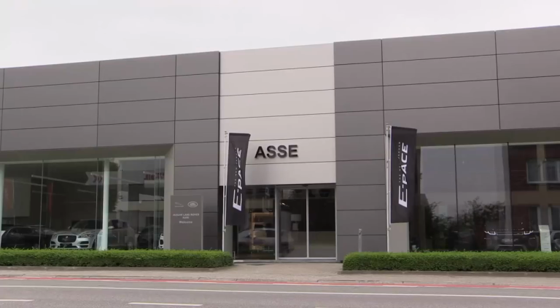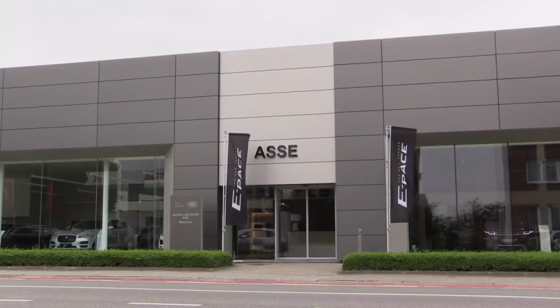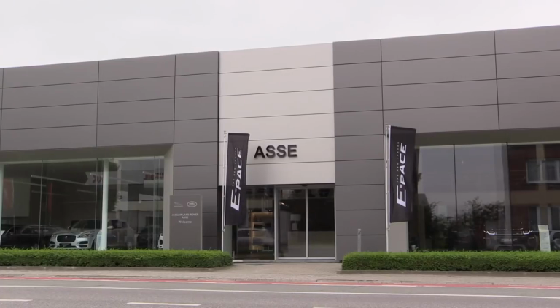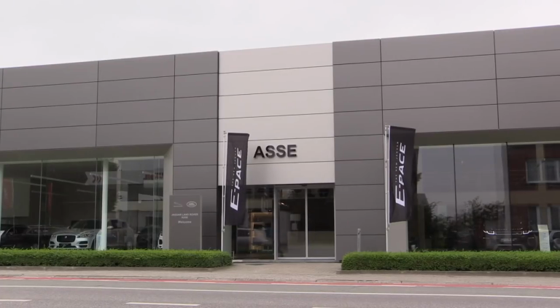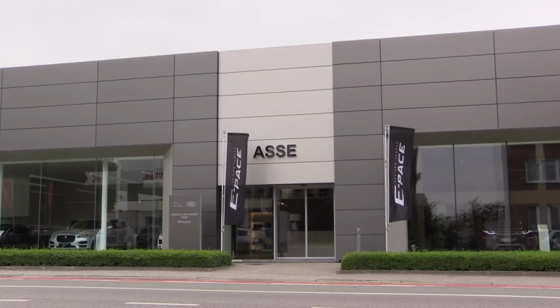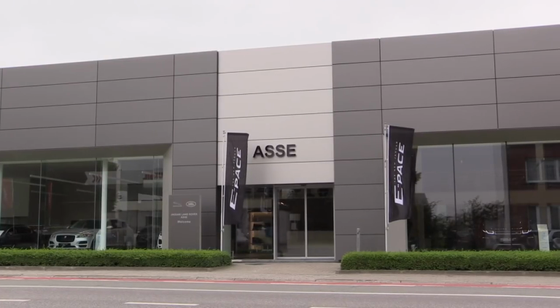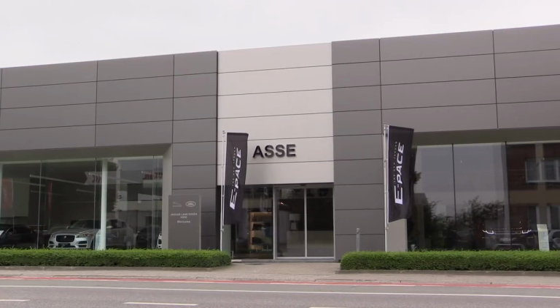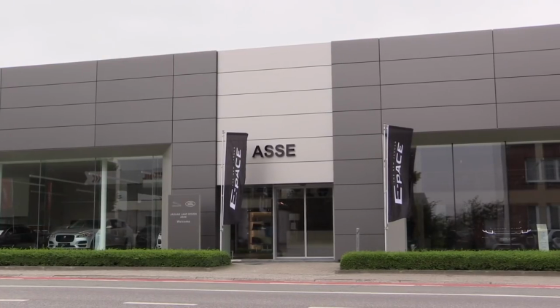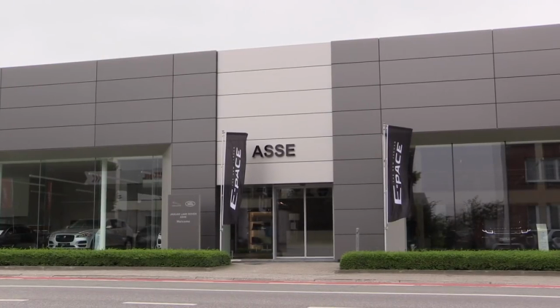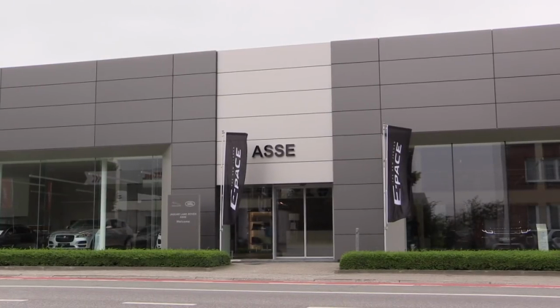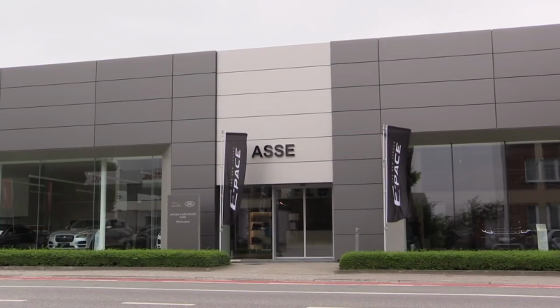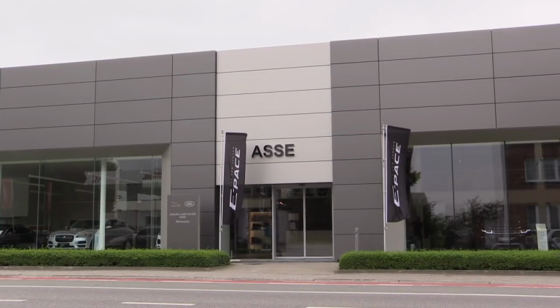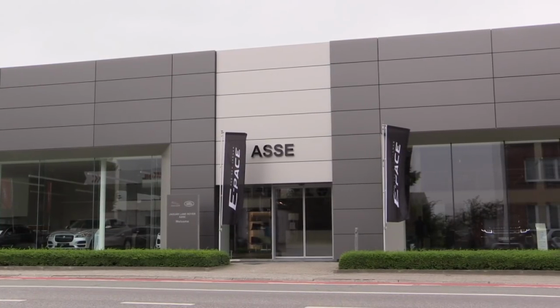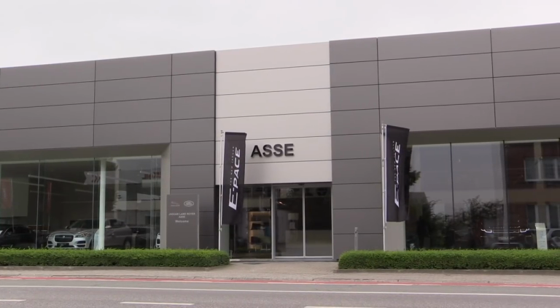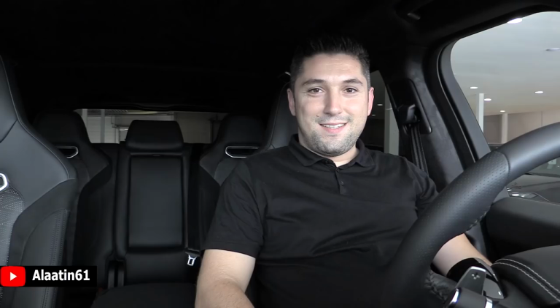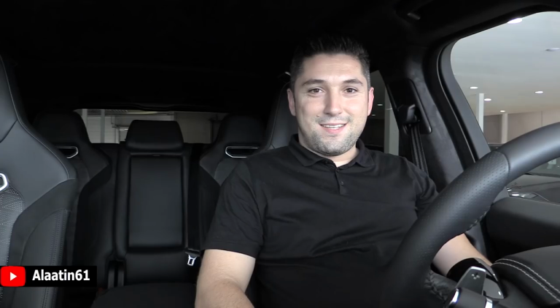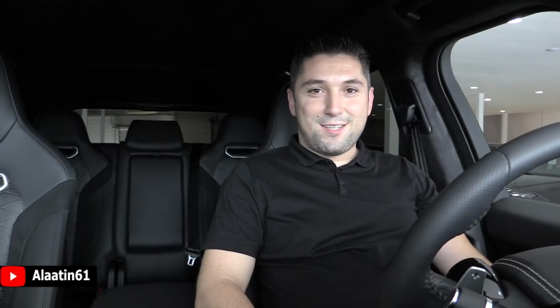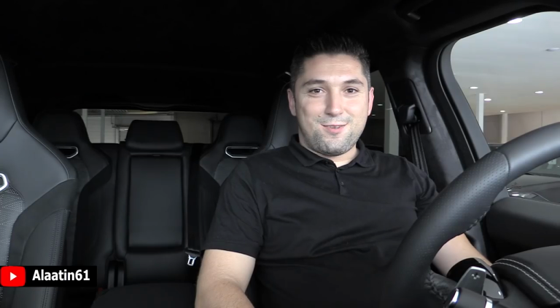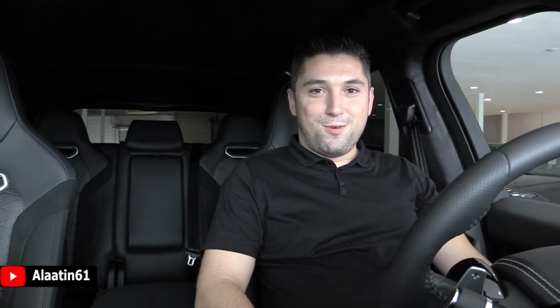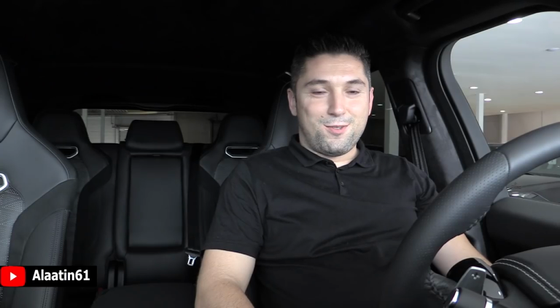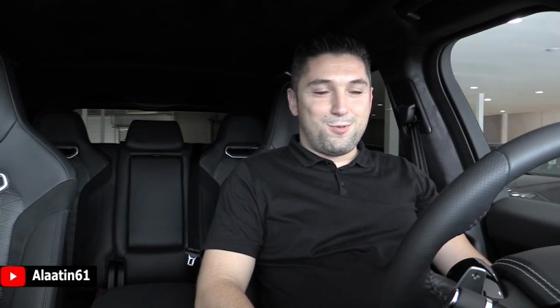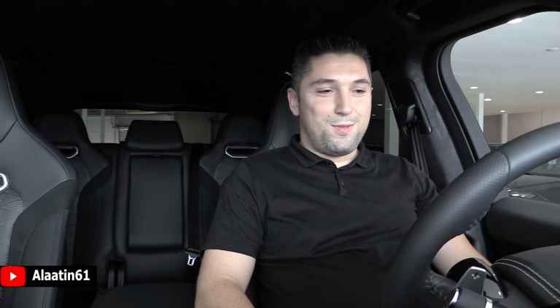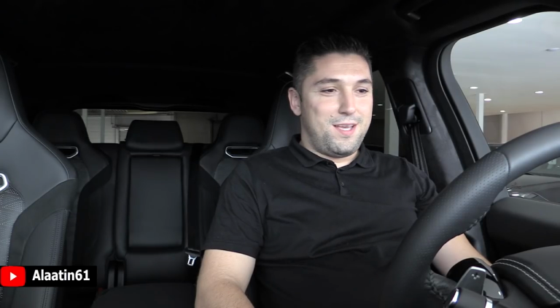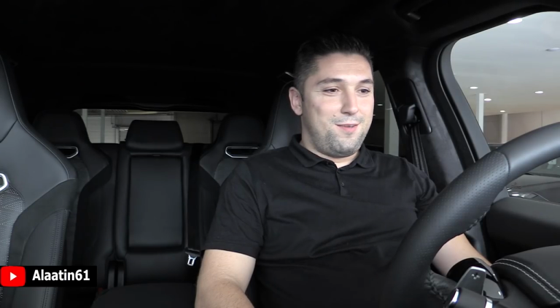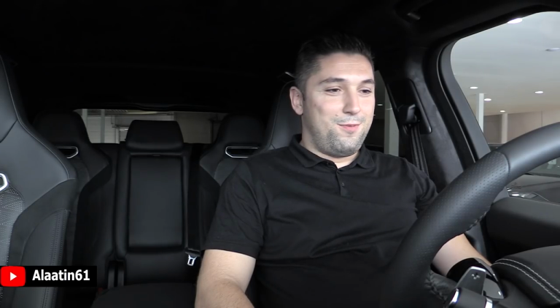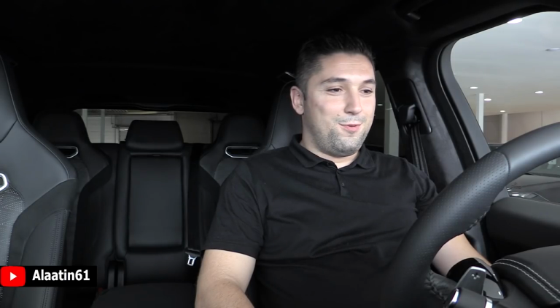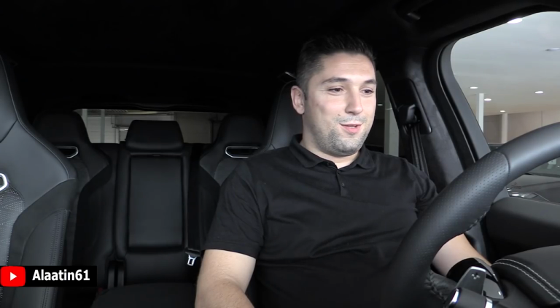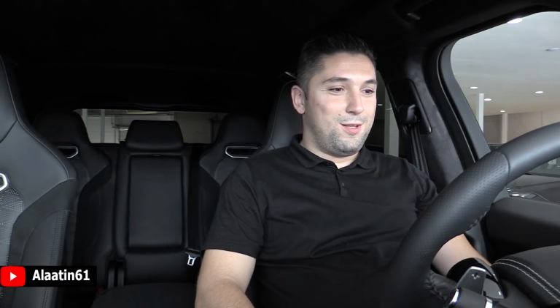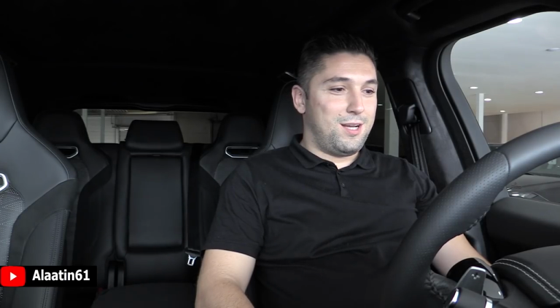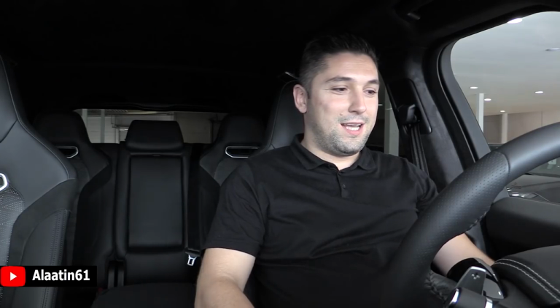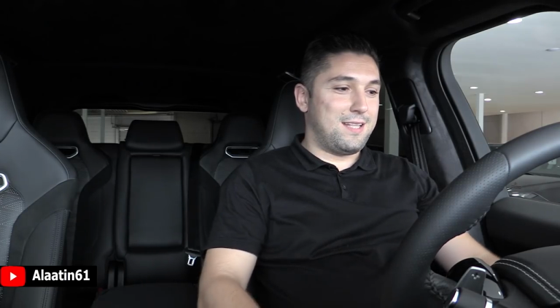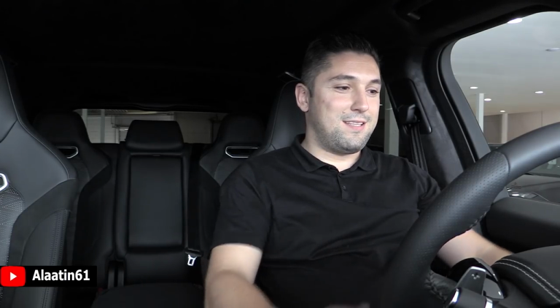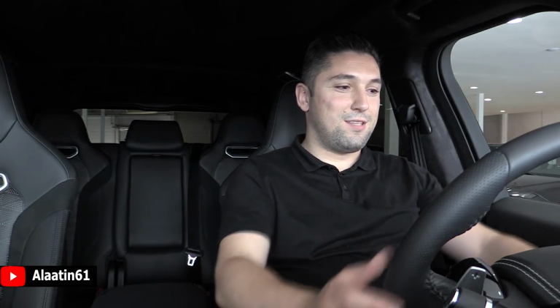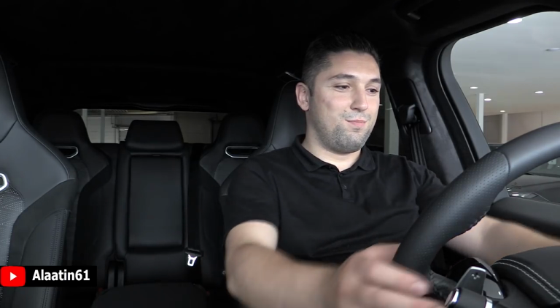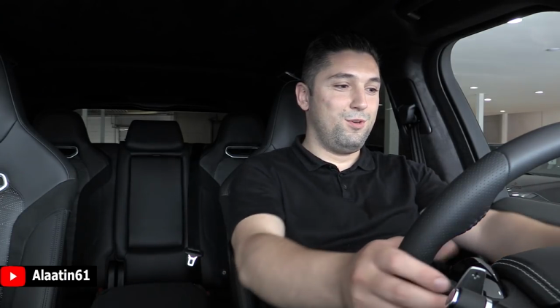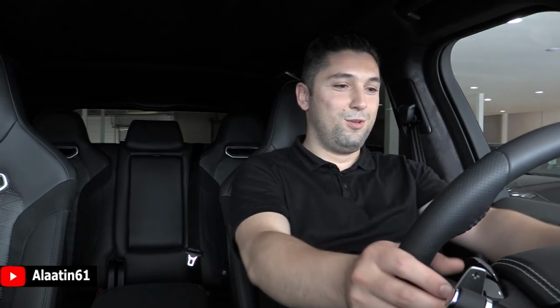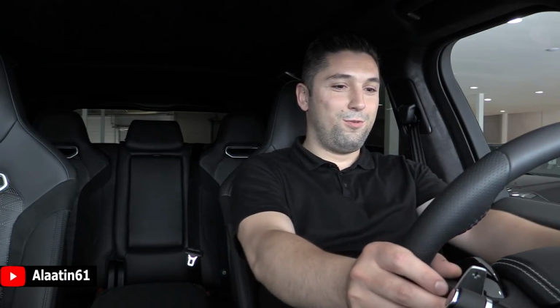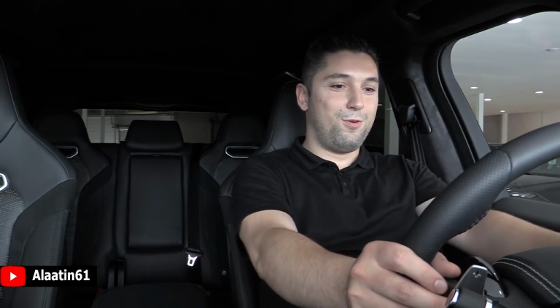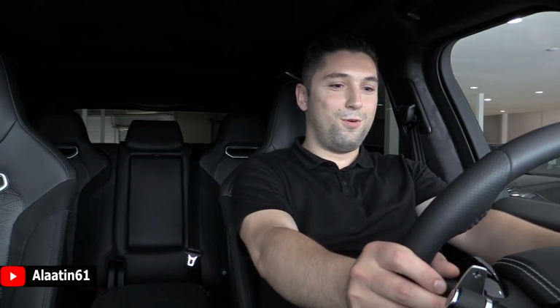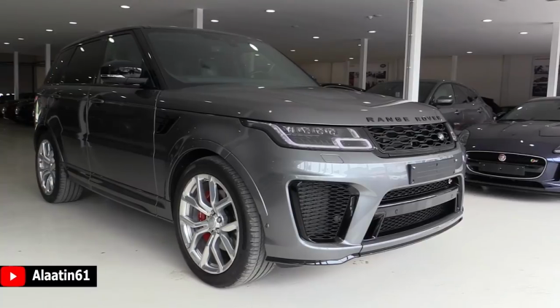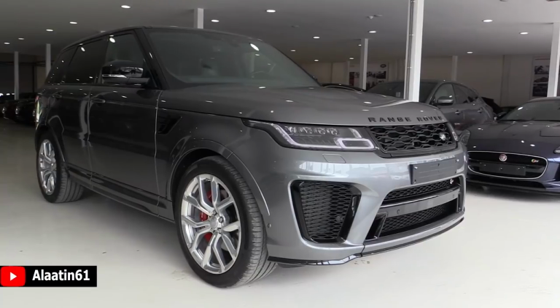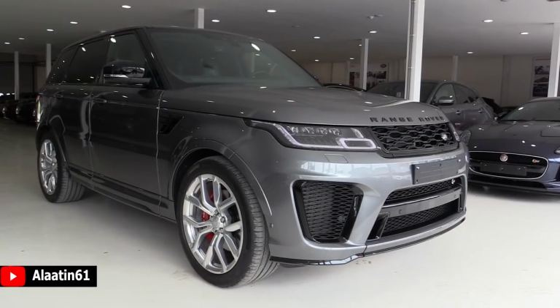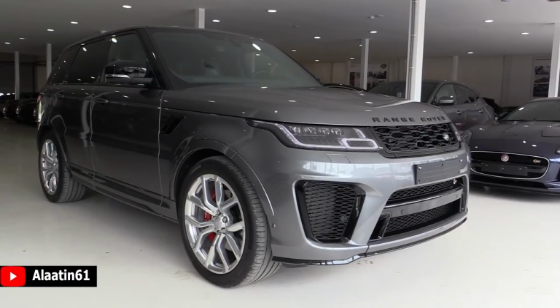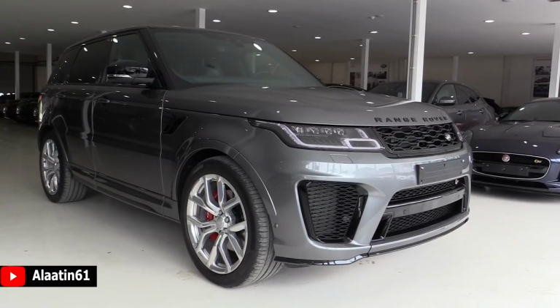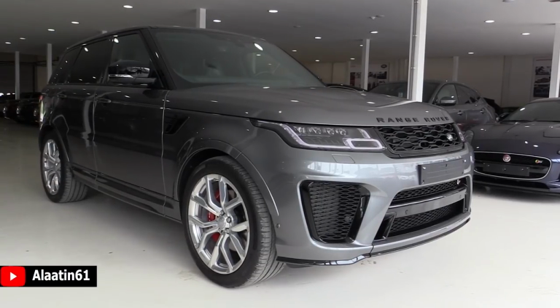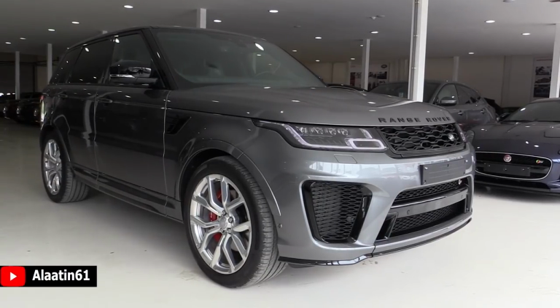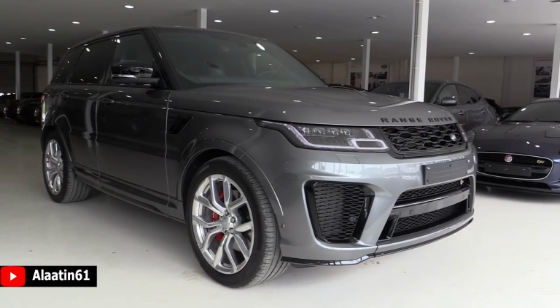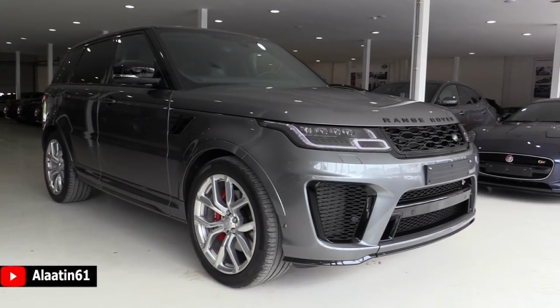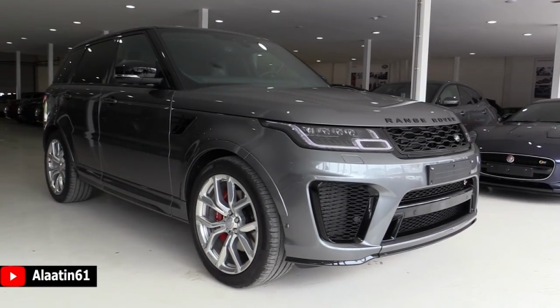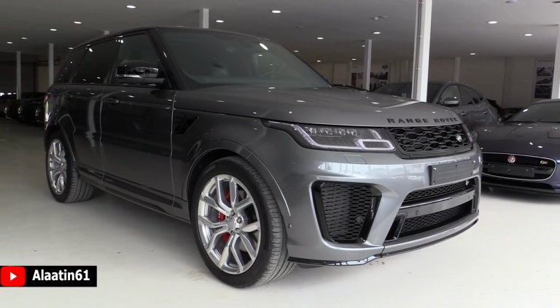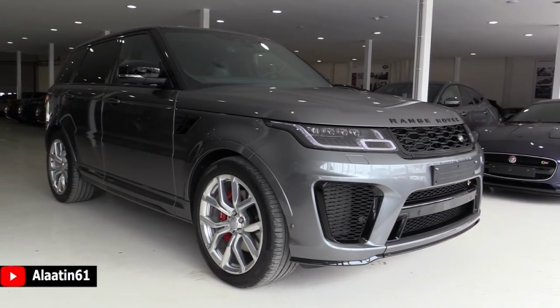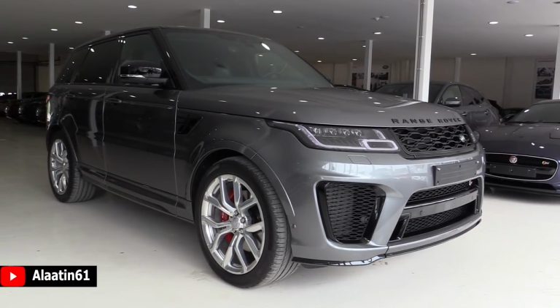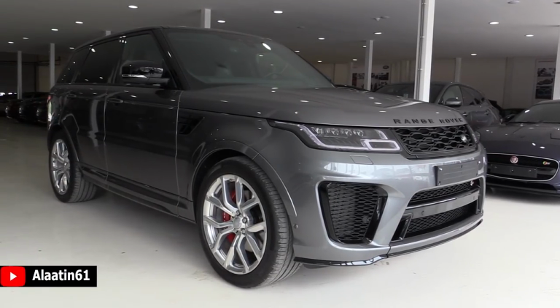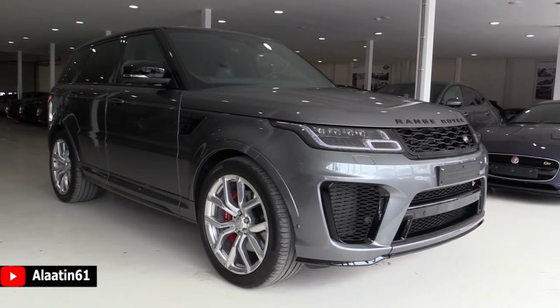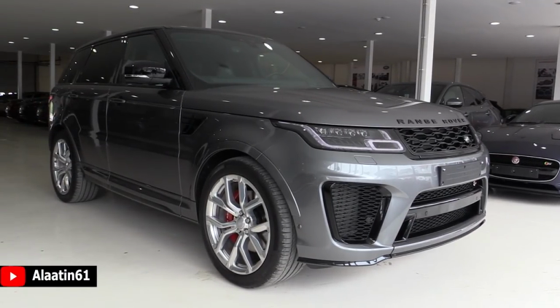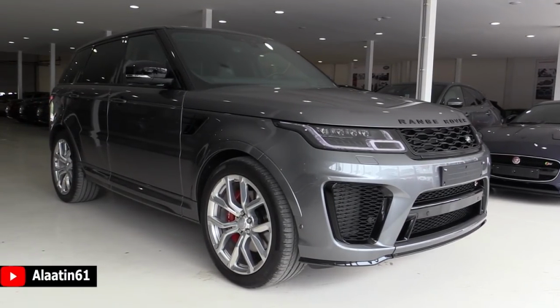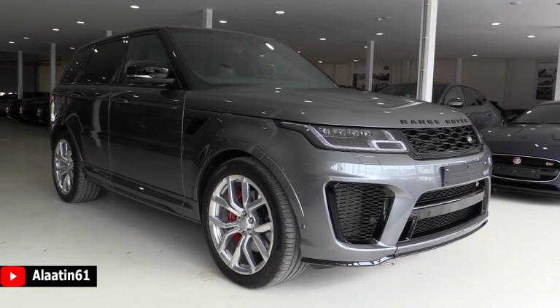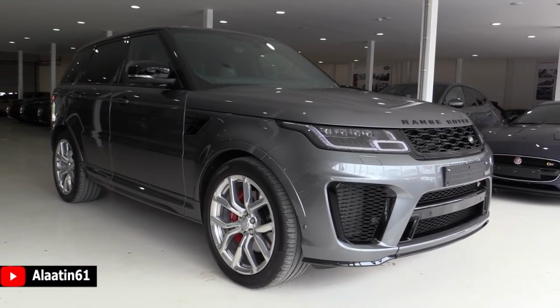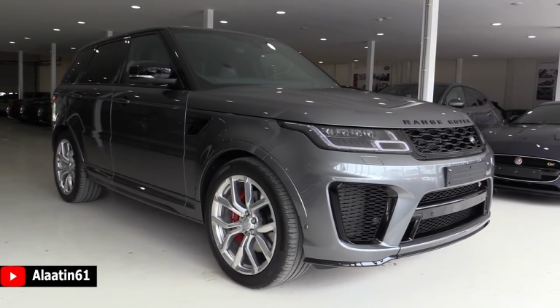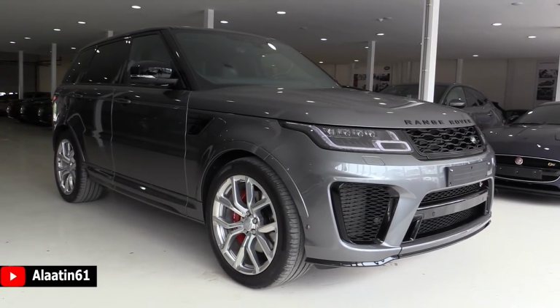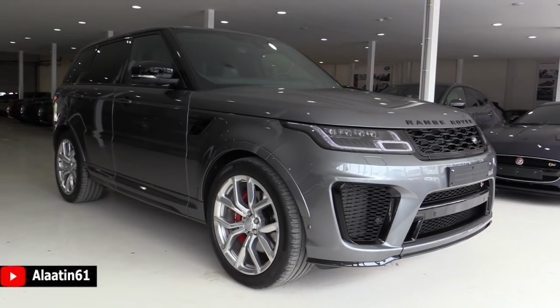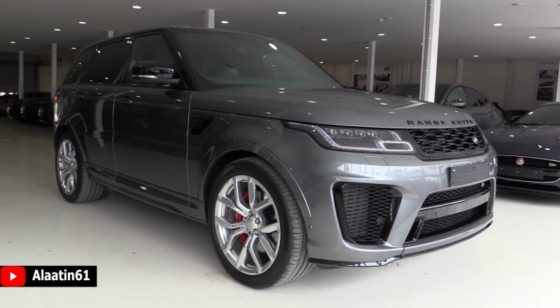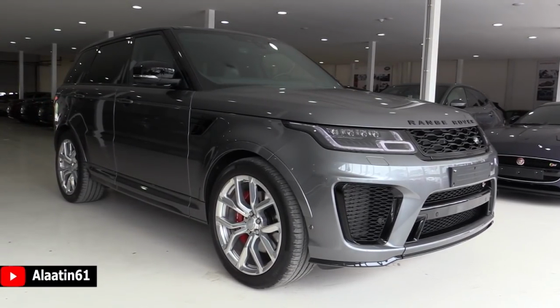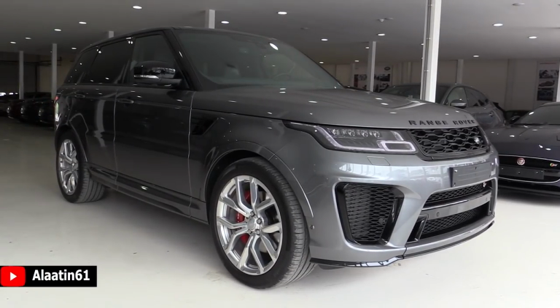Hey everyone, welcome to Alla 10601. Today we will look at this beautiful new Range Rover Sport SVR.